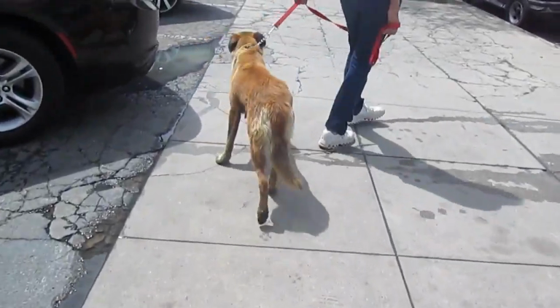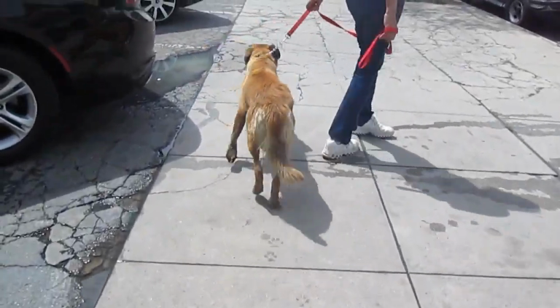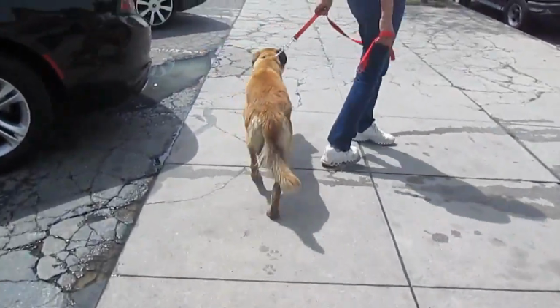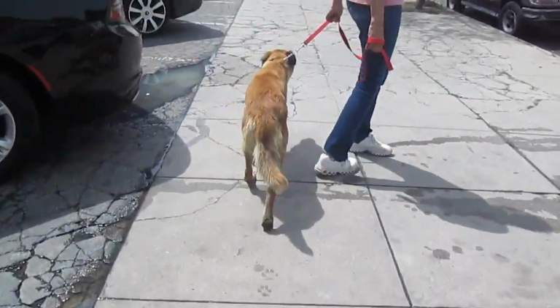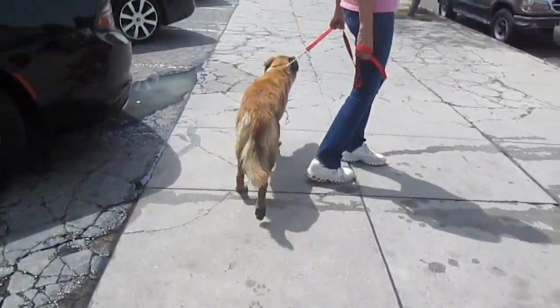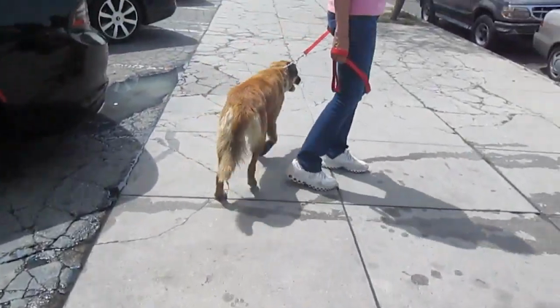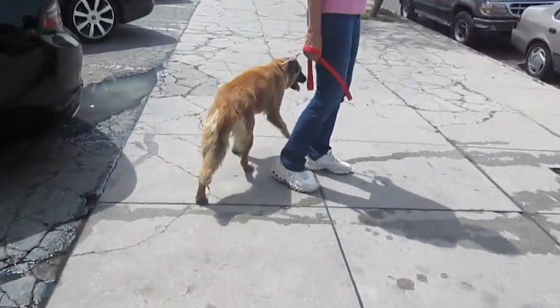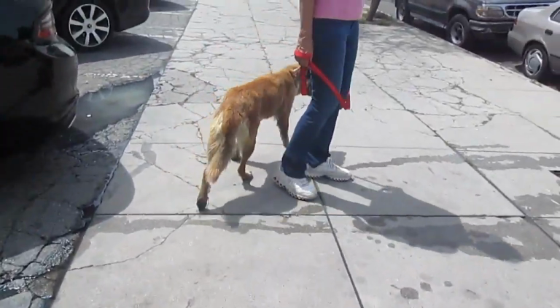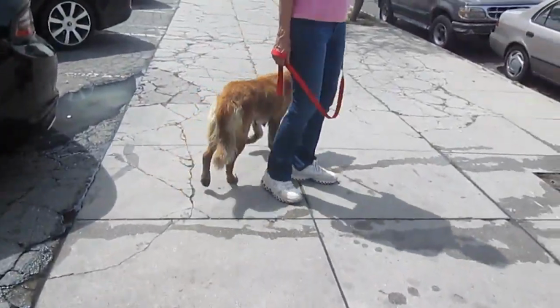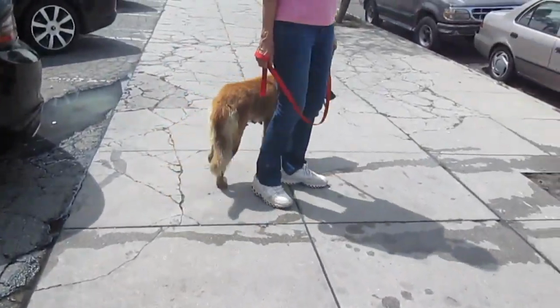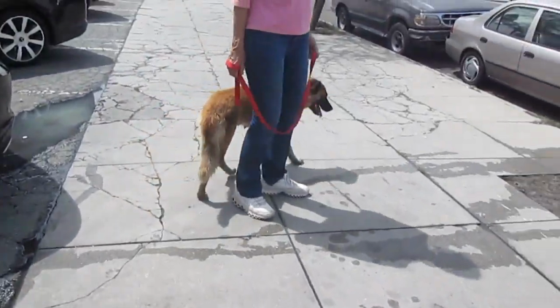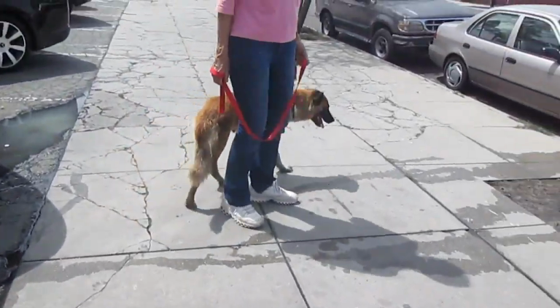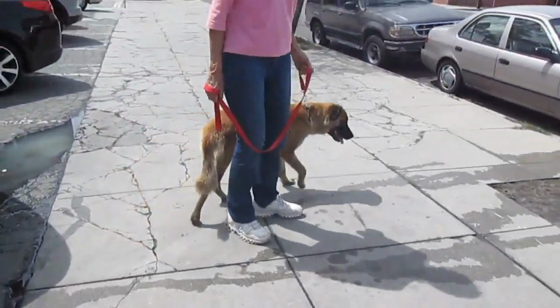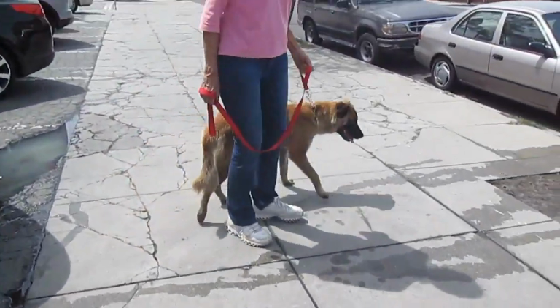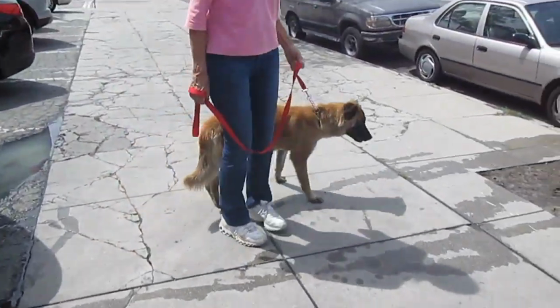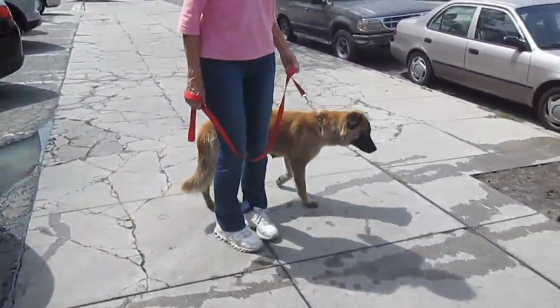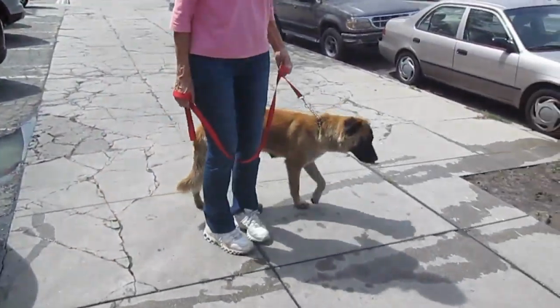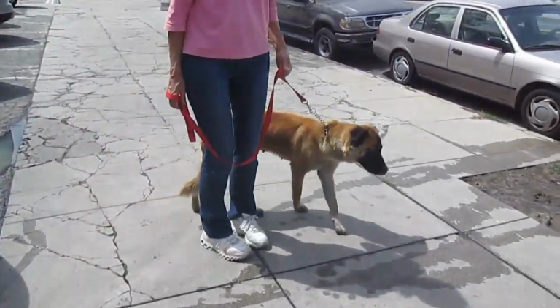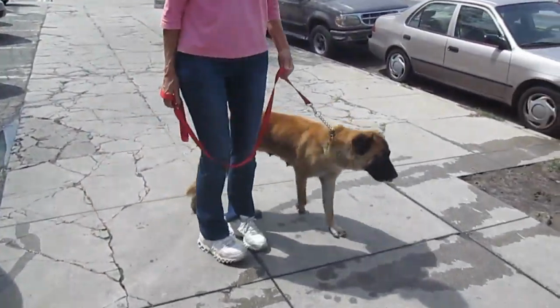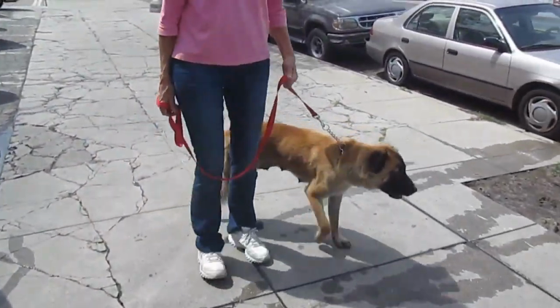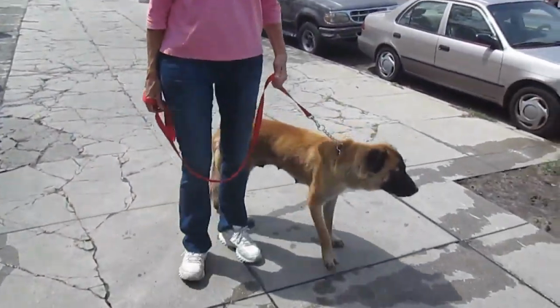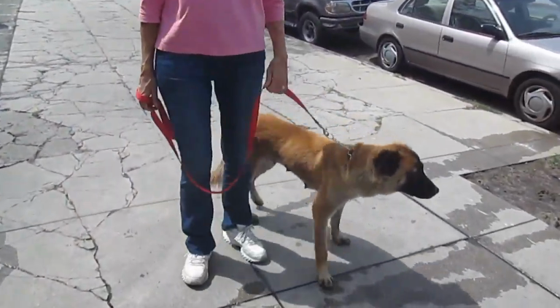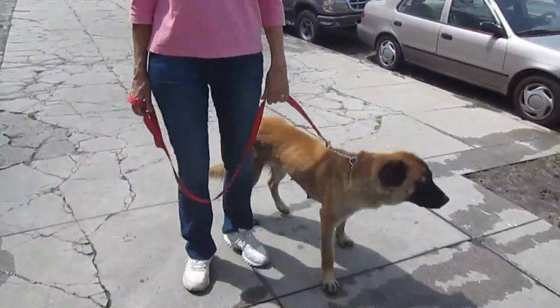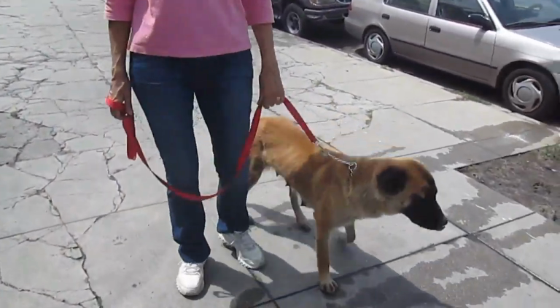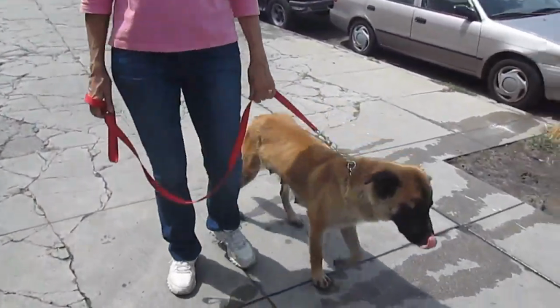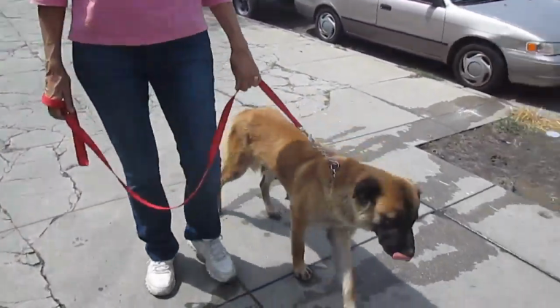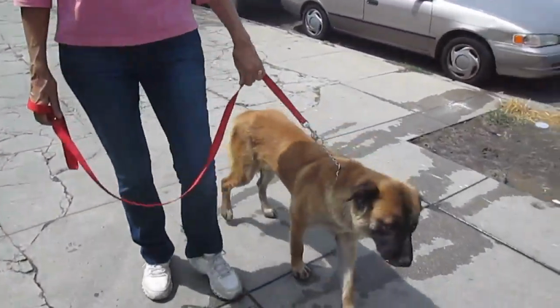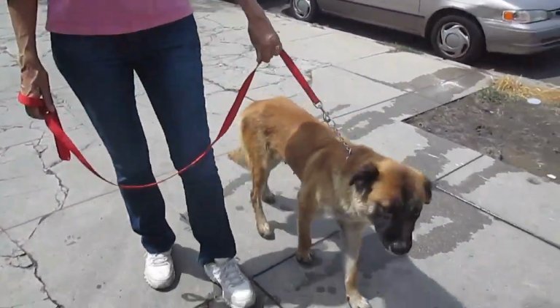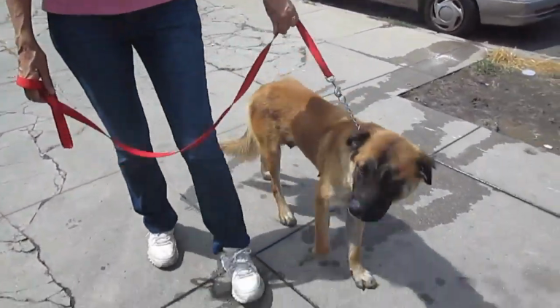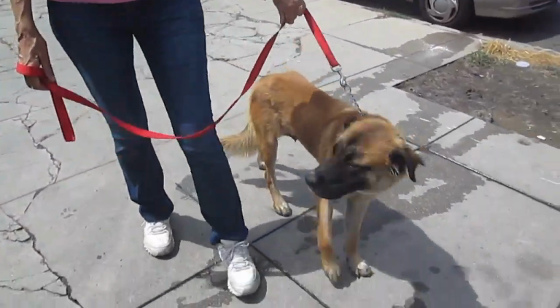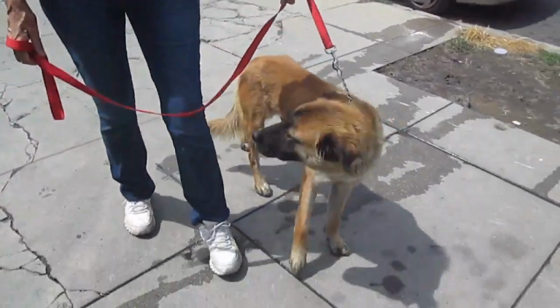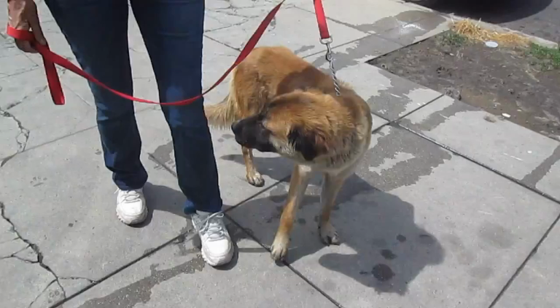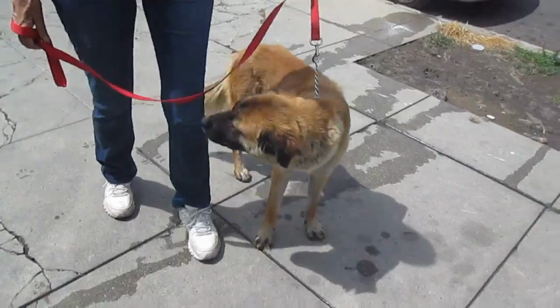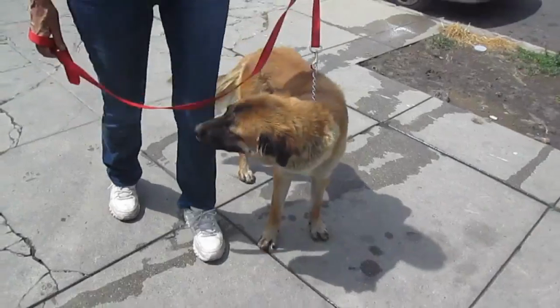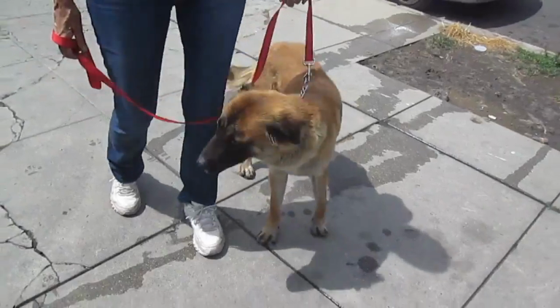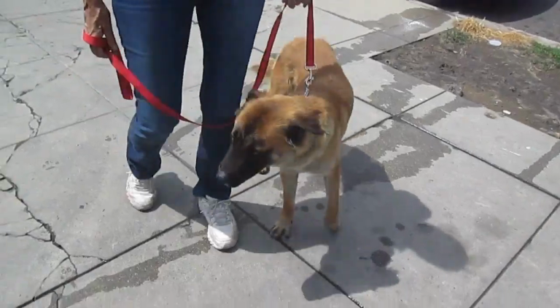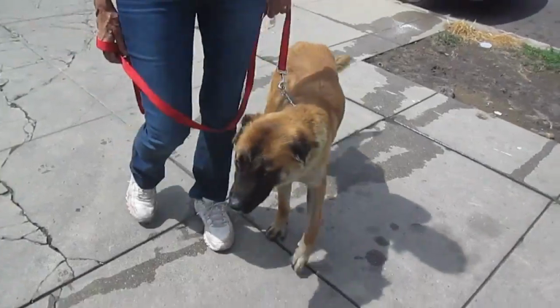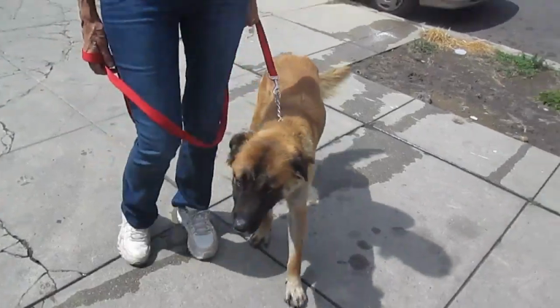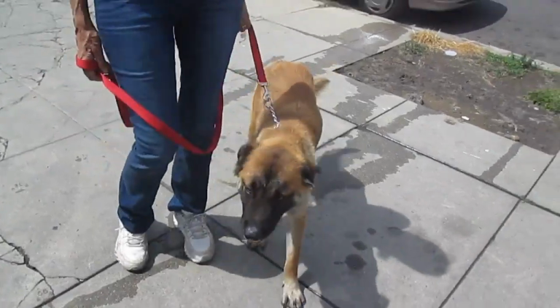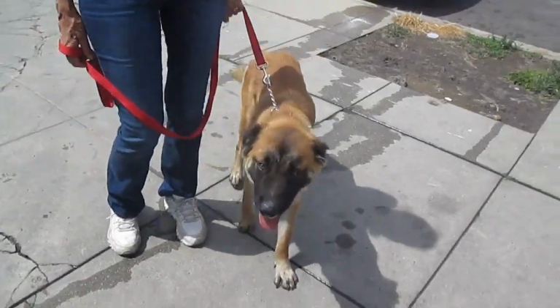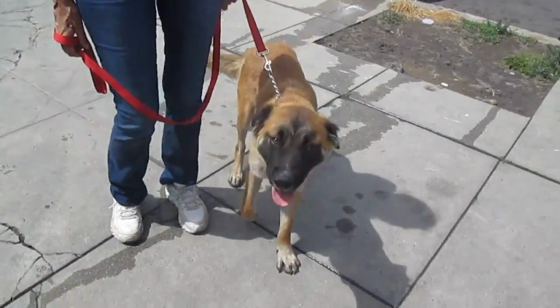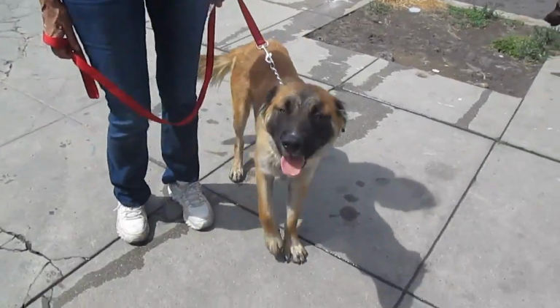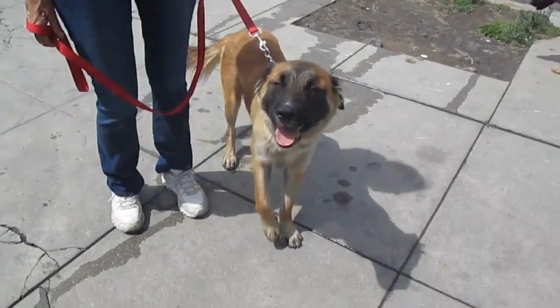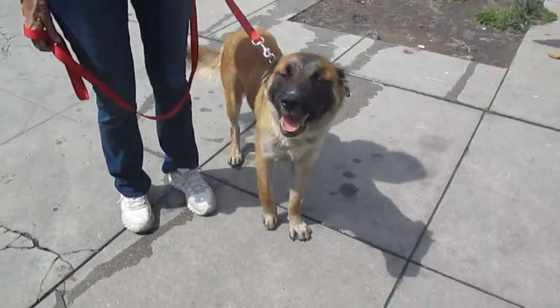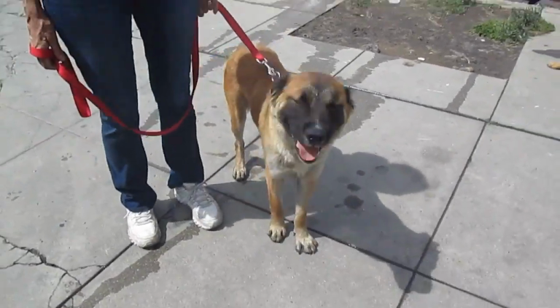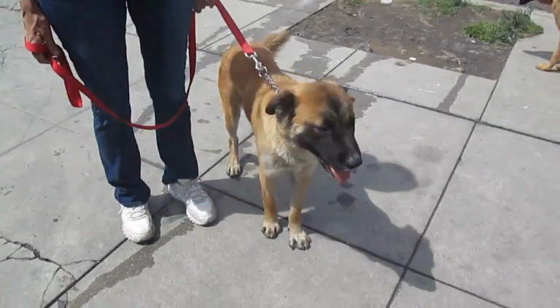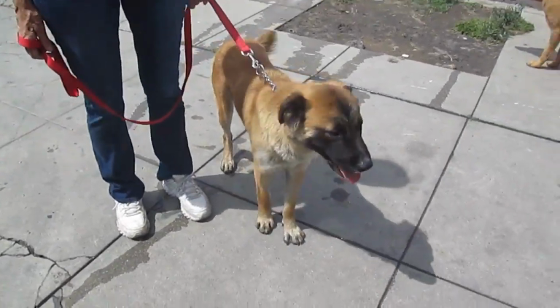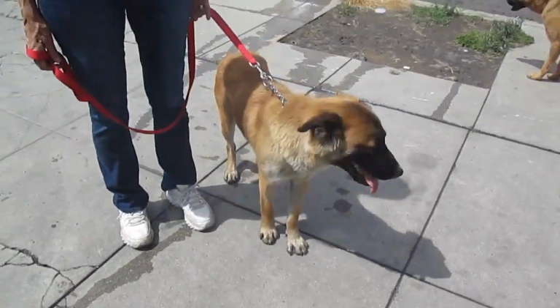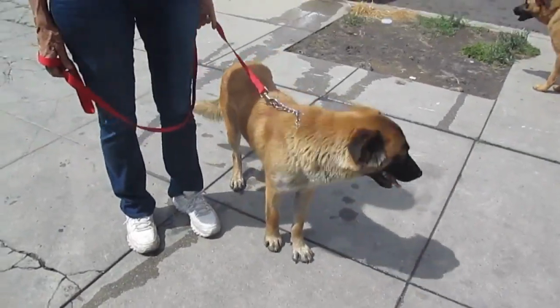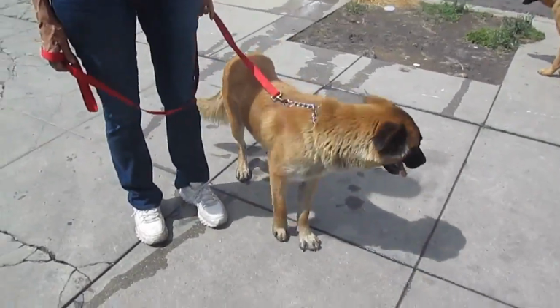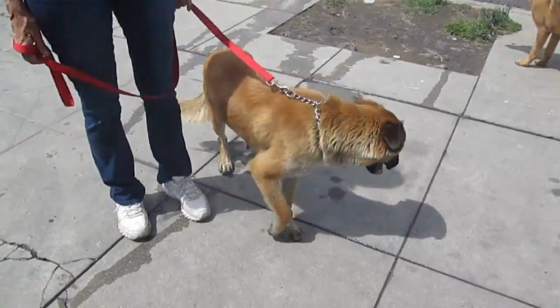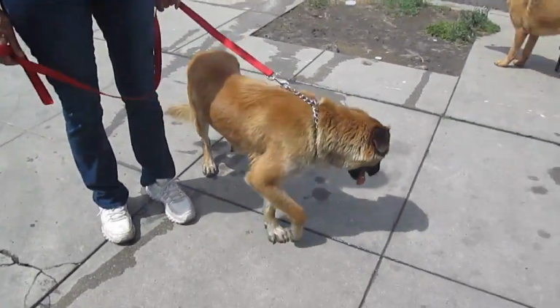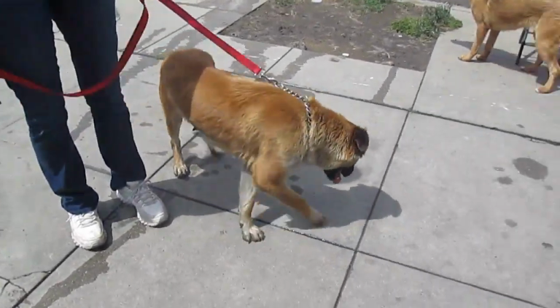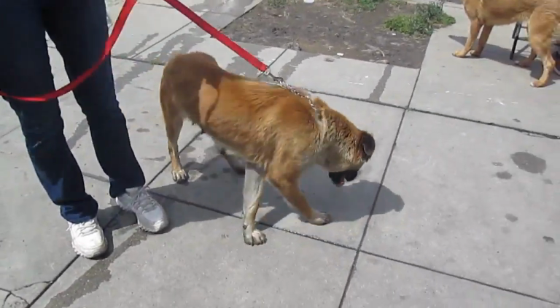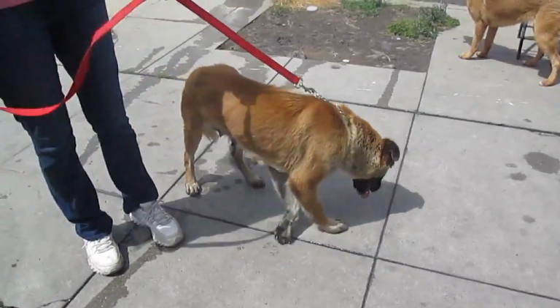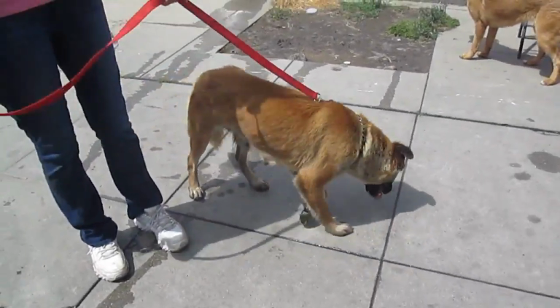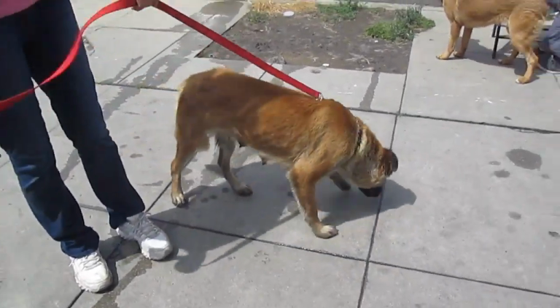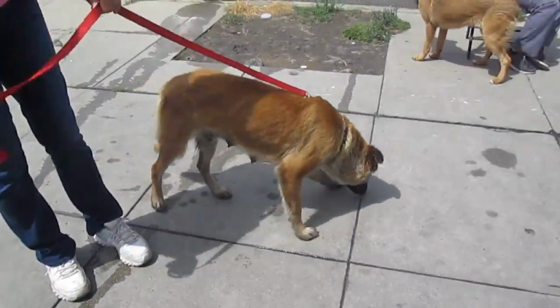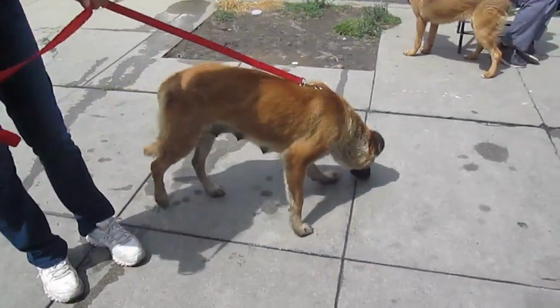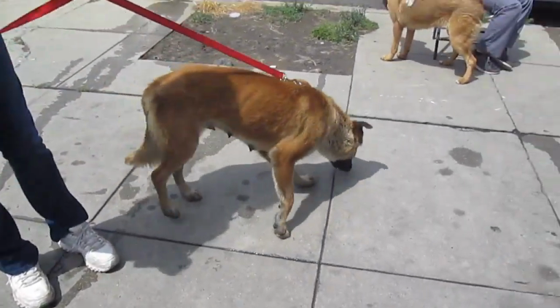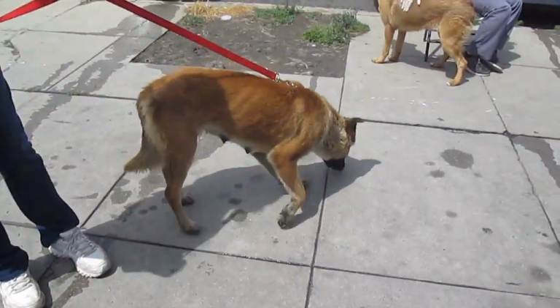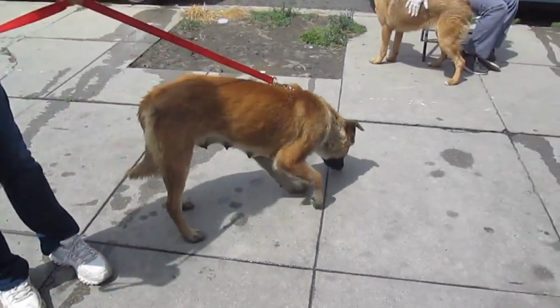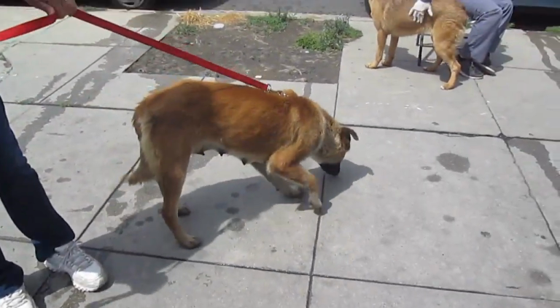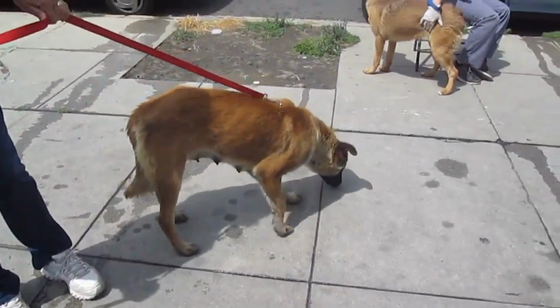She met a little white fluffy dog and was fine. So she's good with little dogs as well as big dogs.